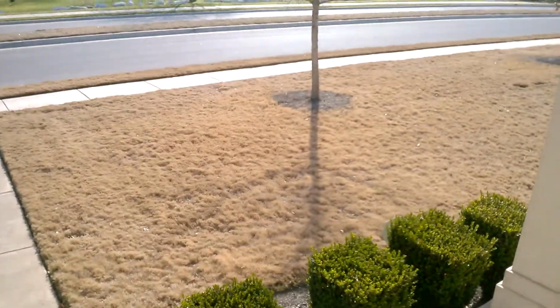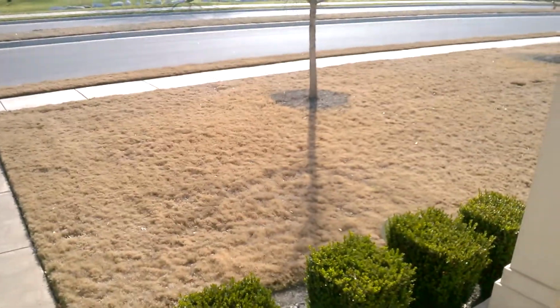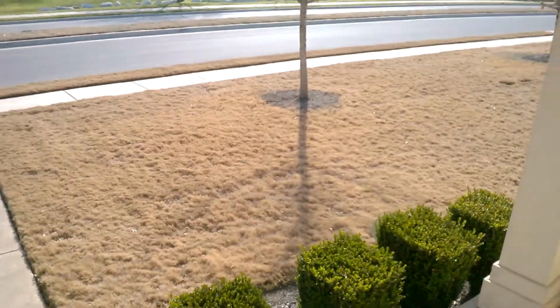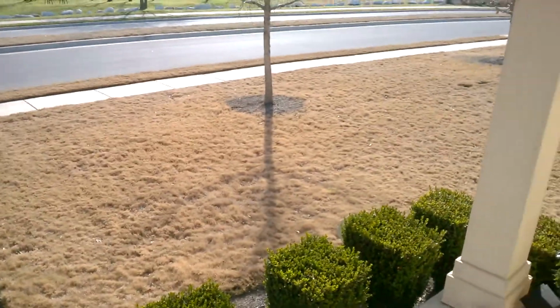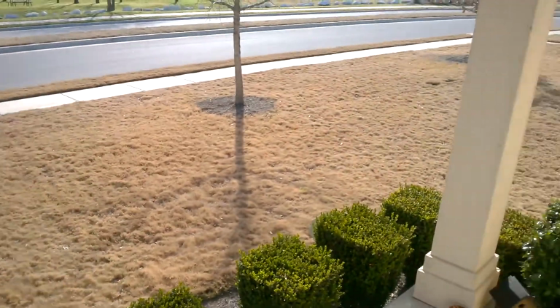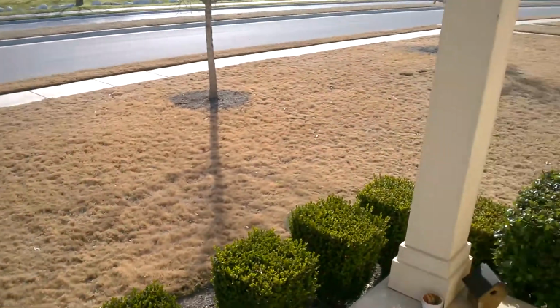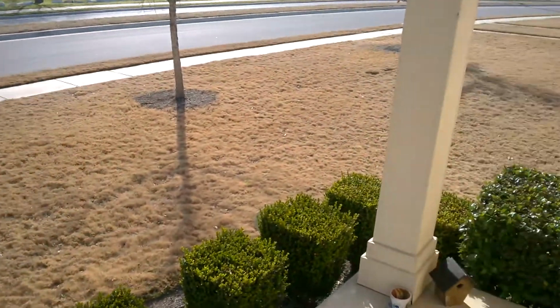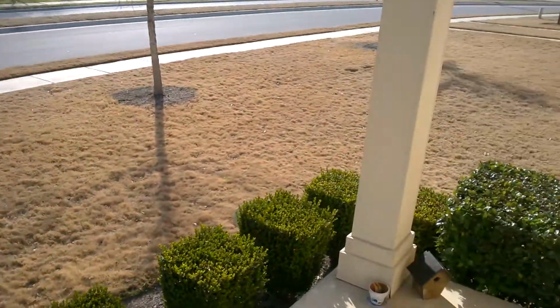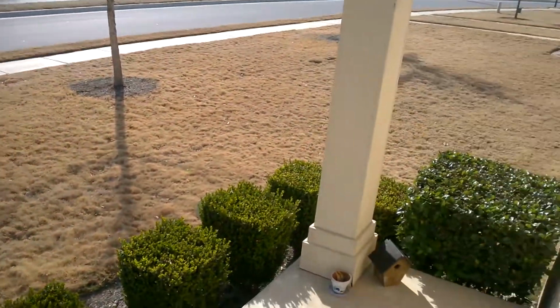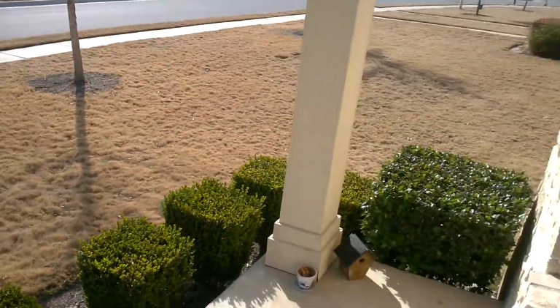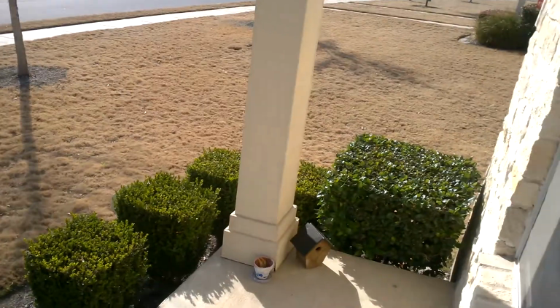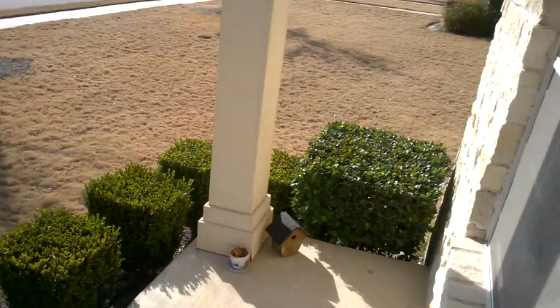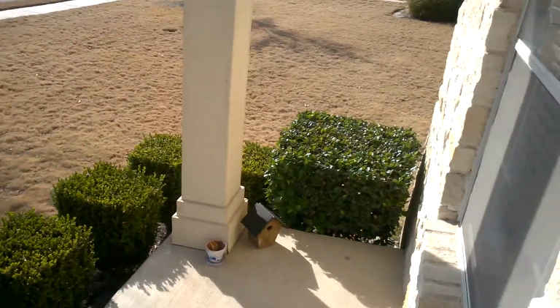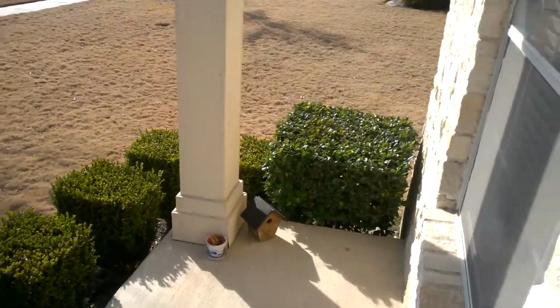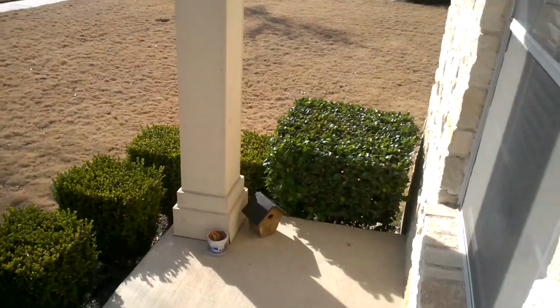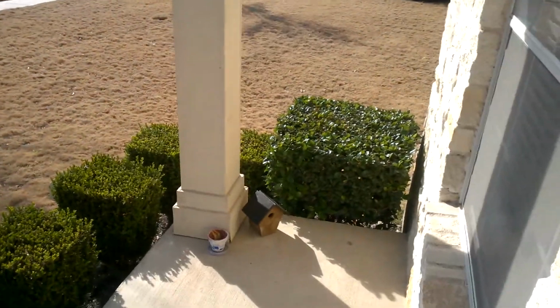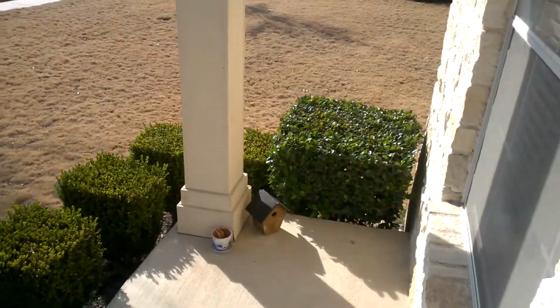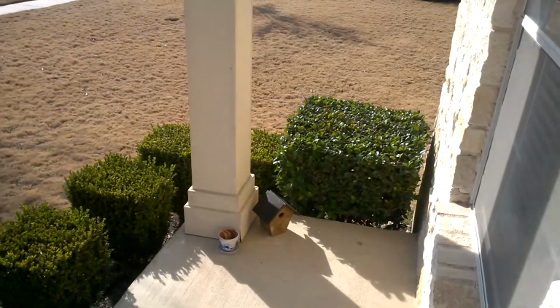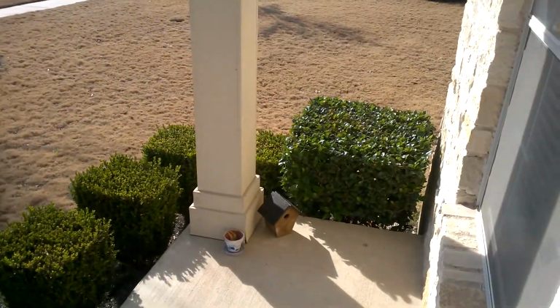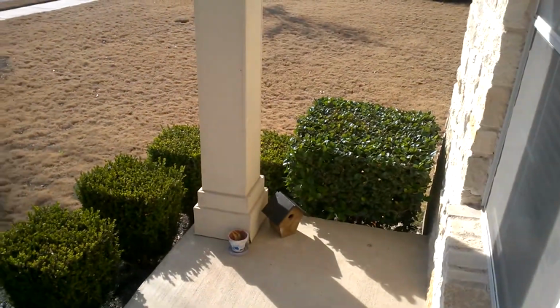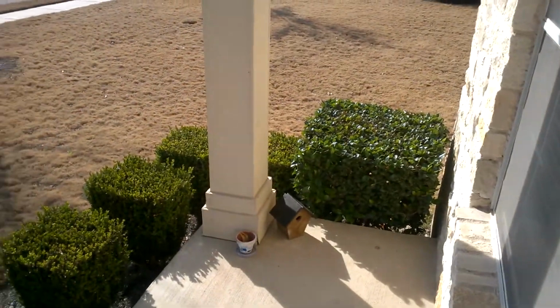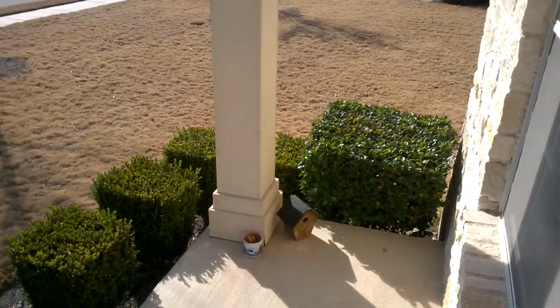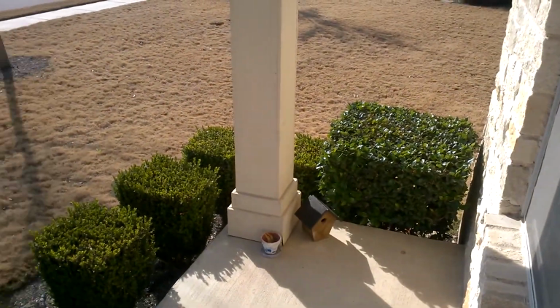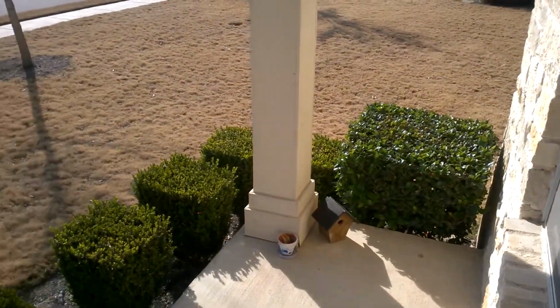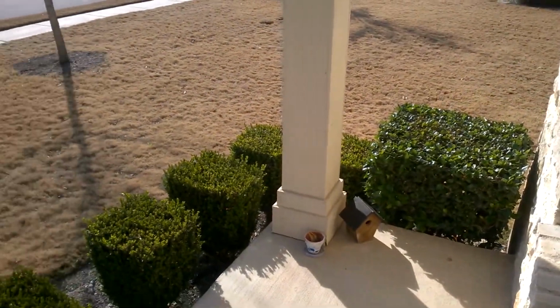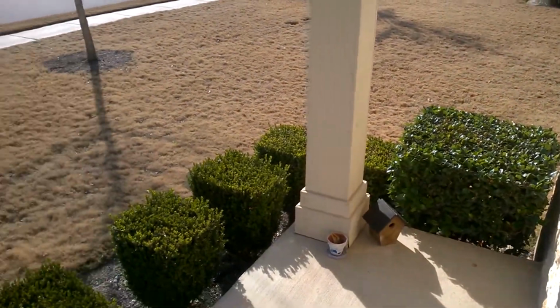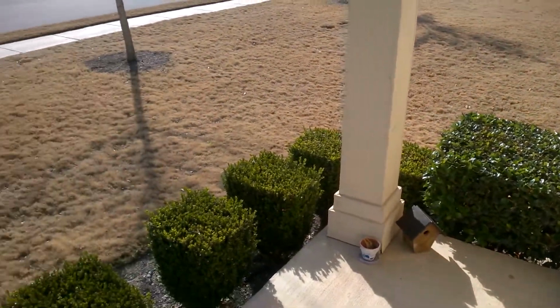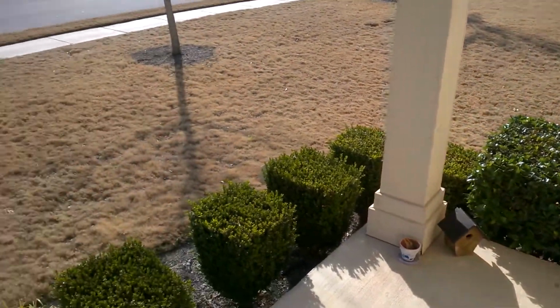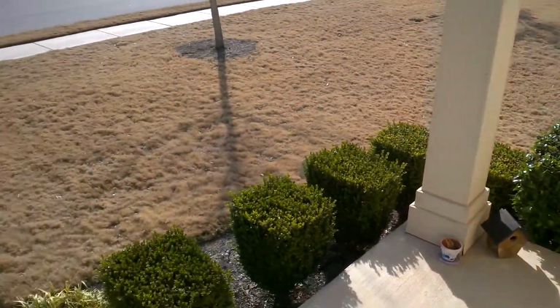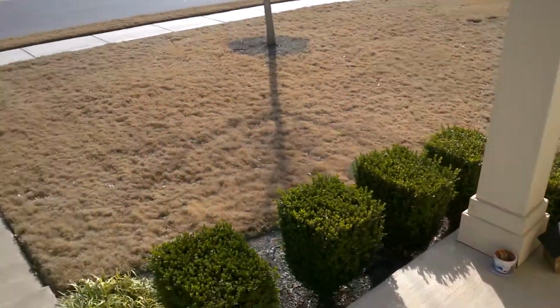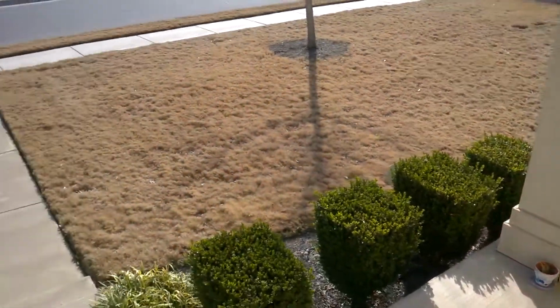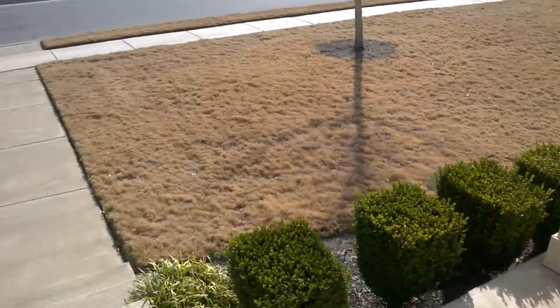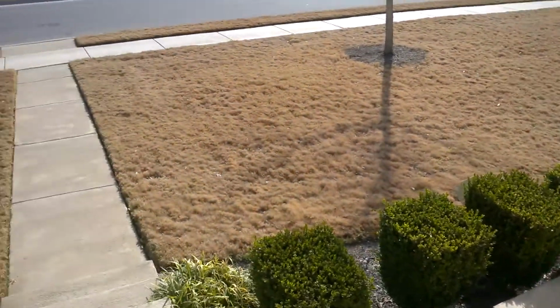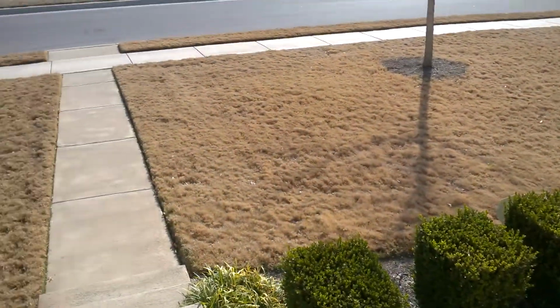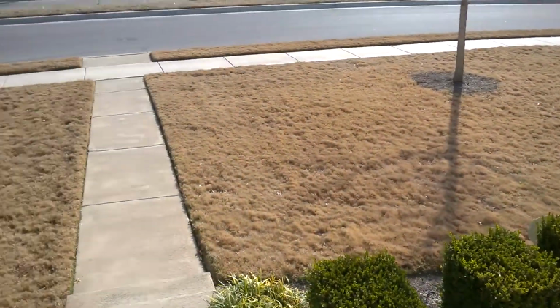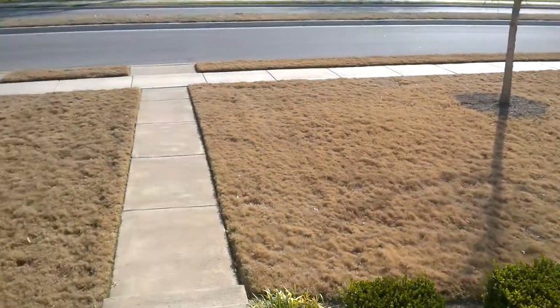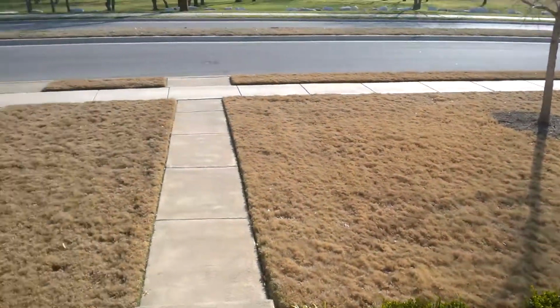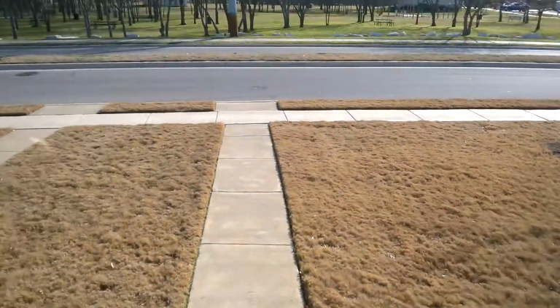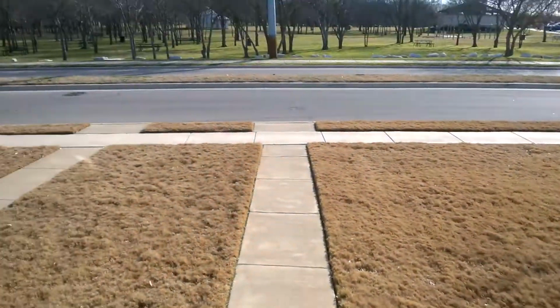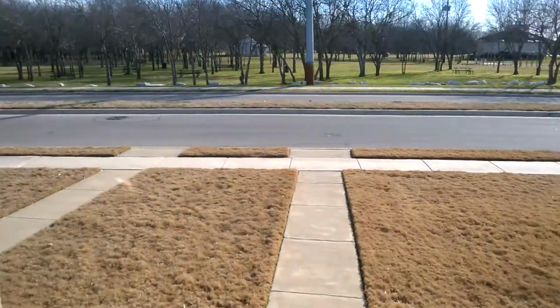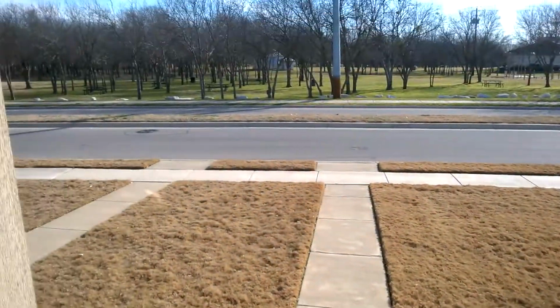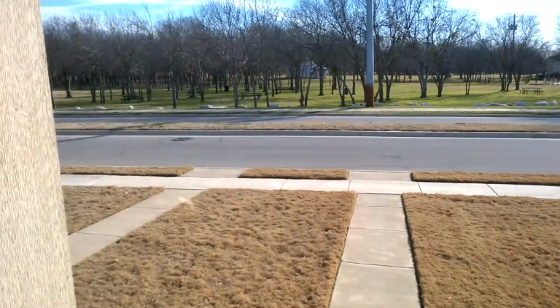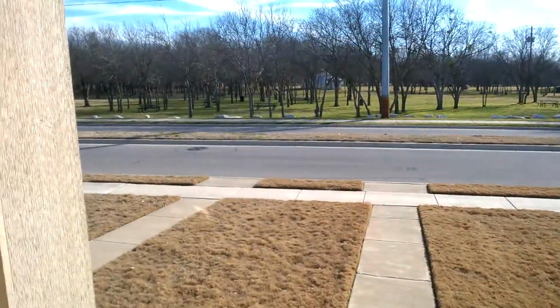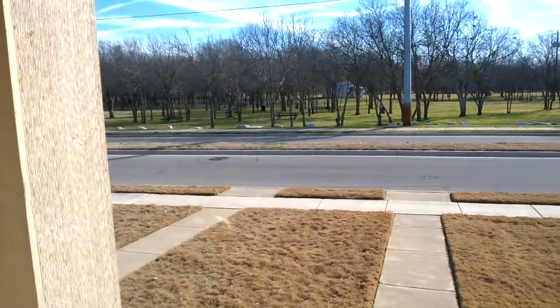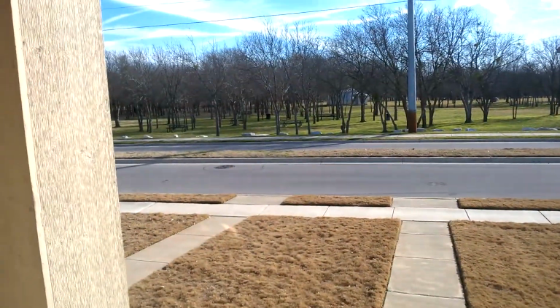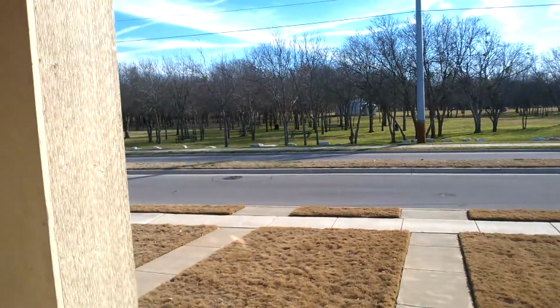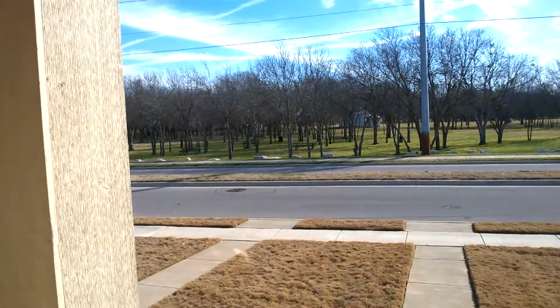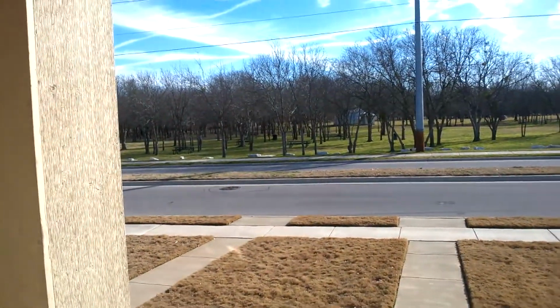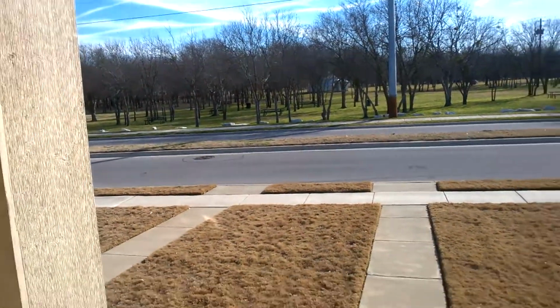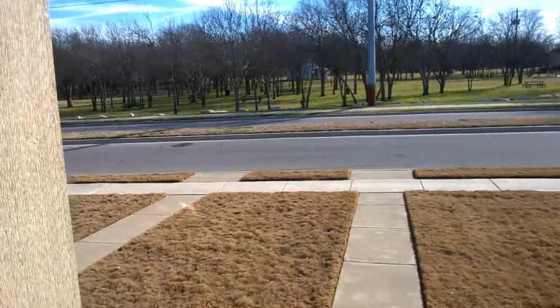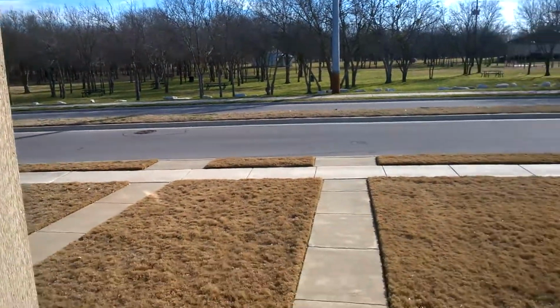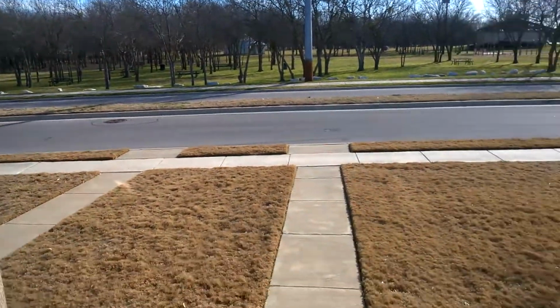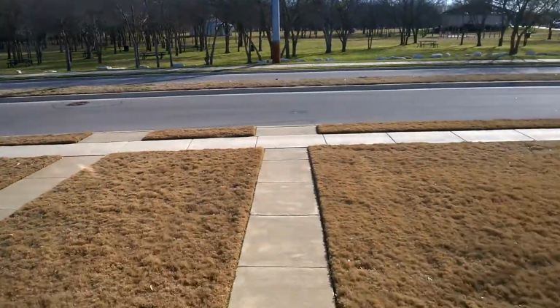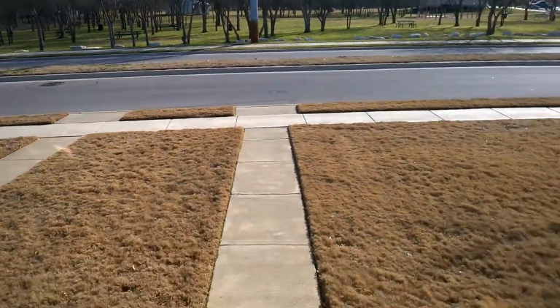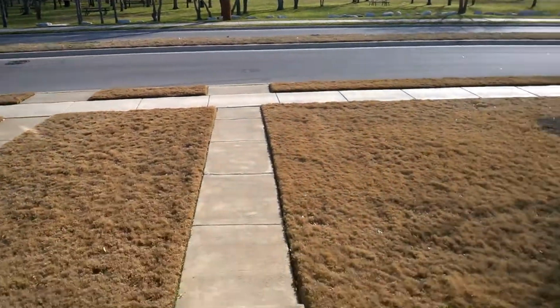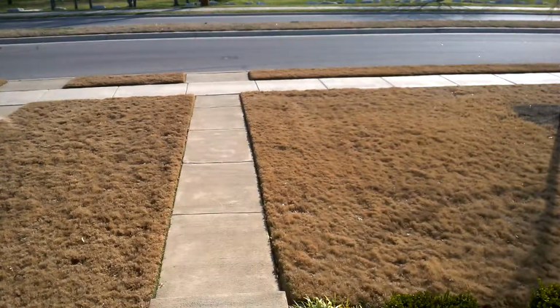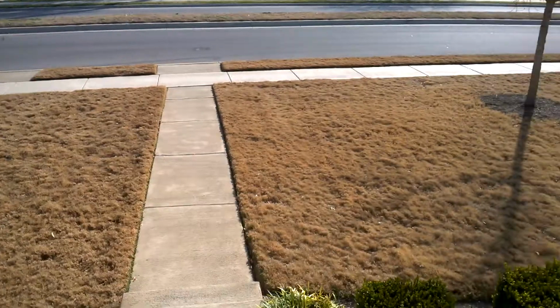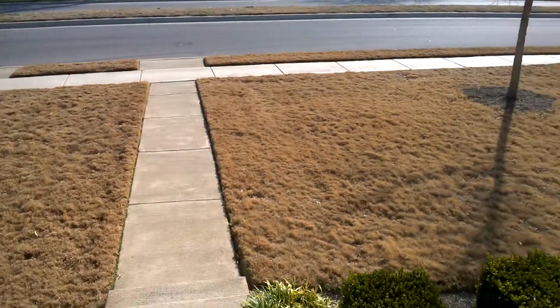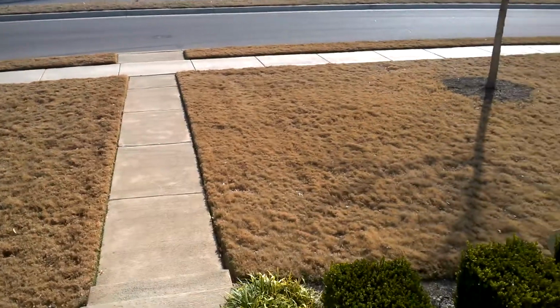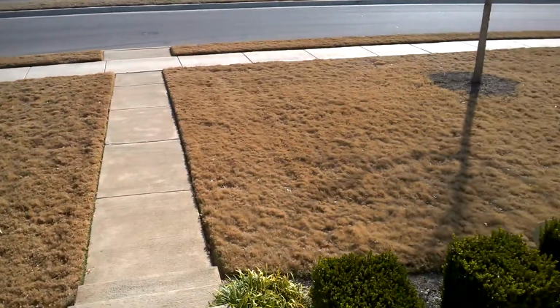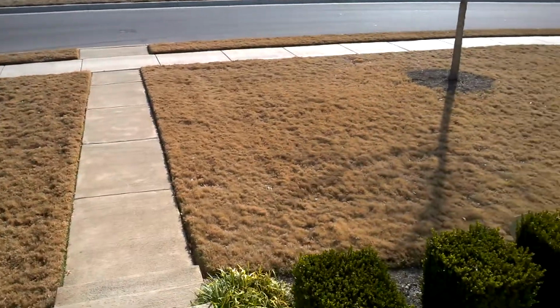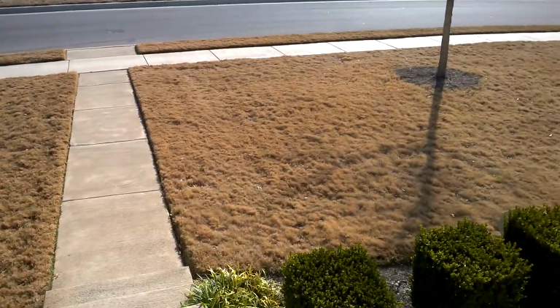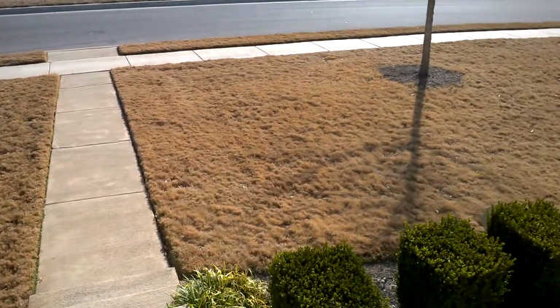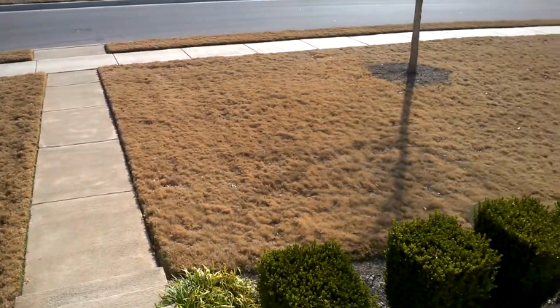Let's see how it adjusts. Grass isn't green anymore.